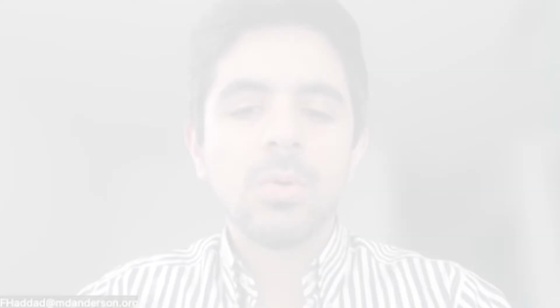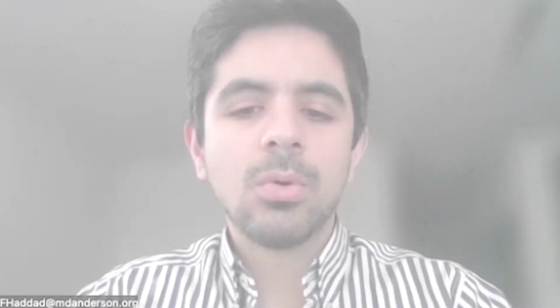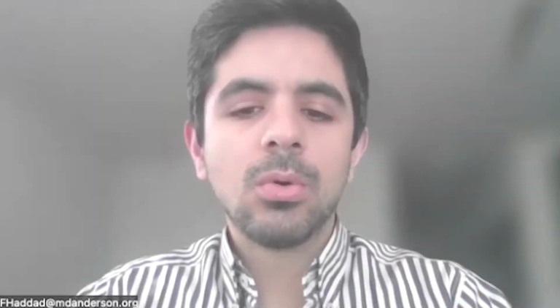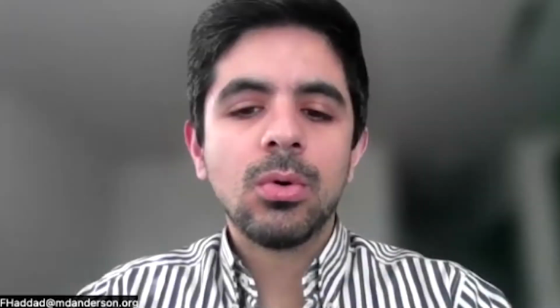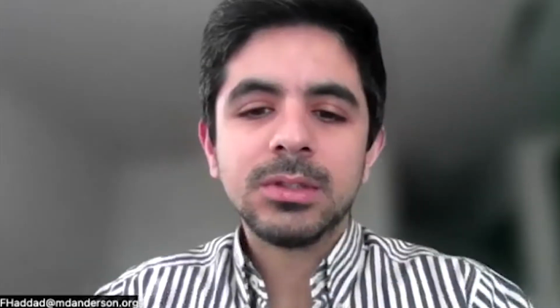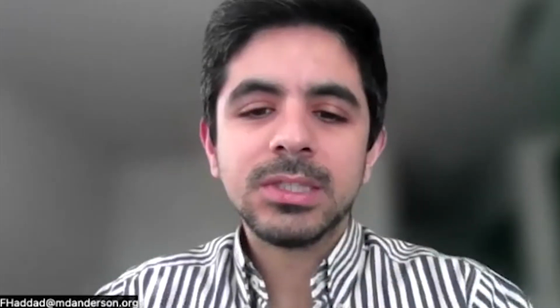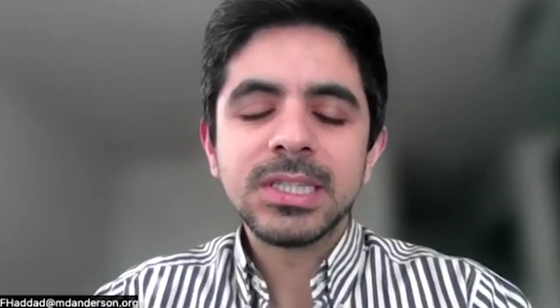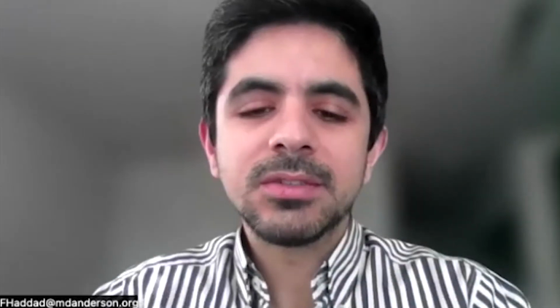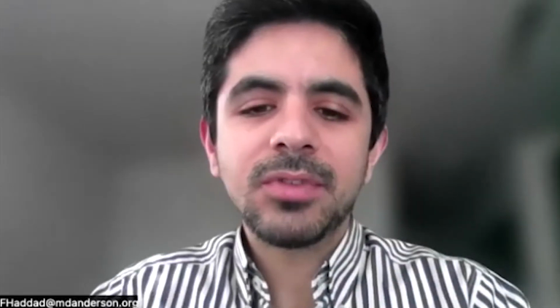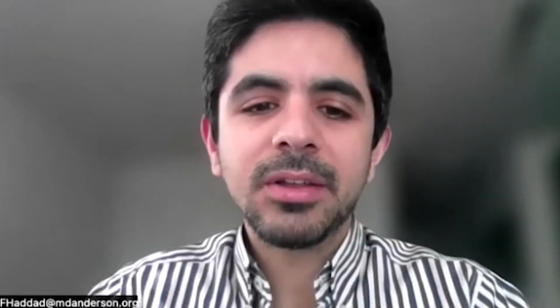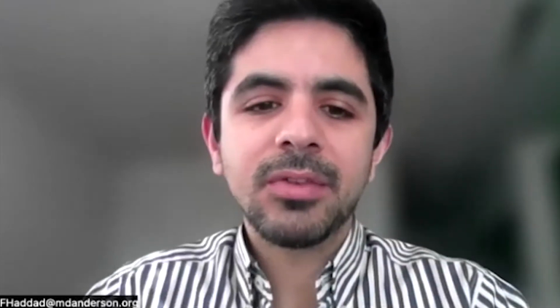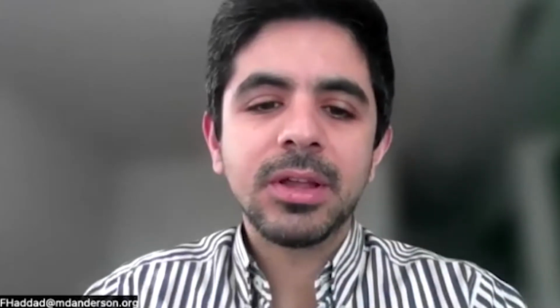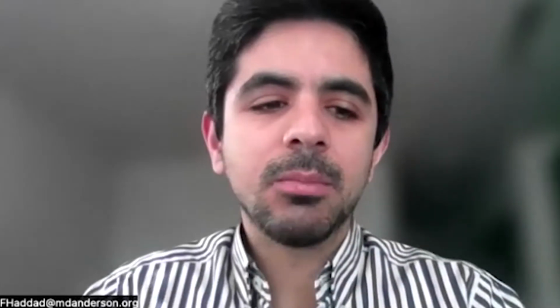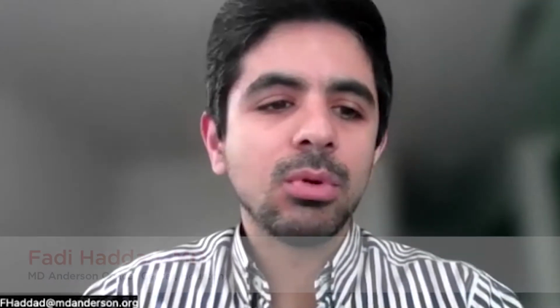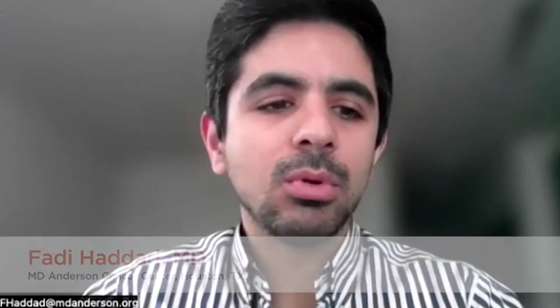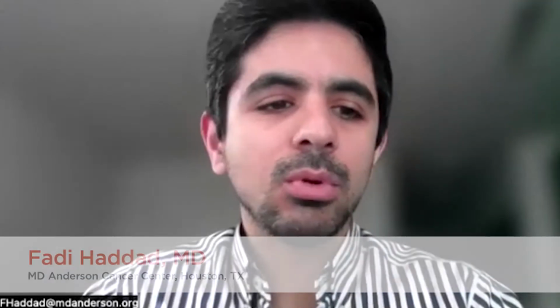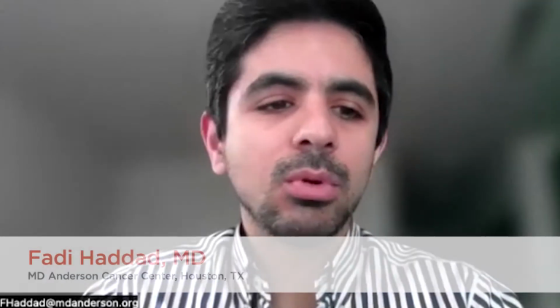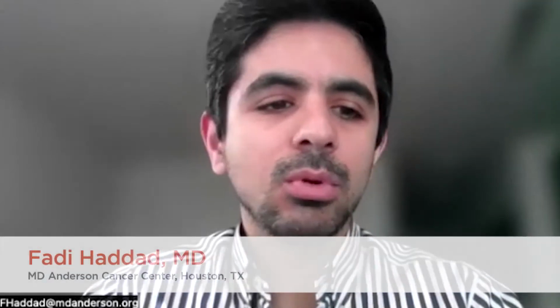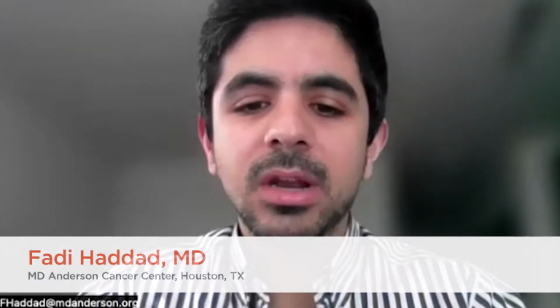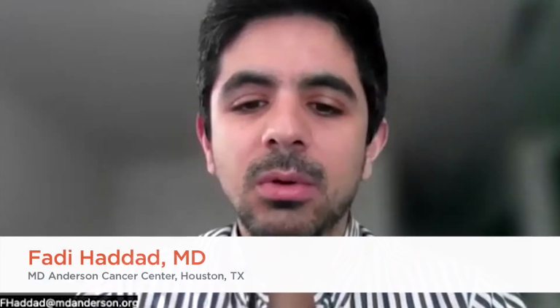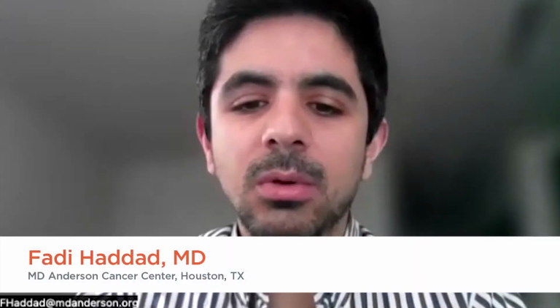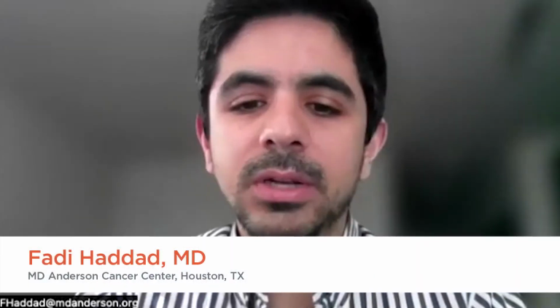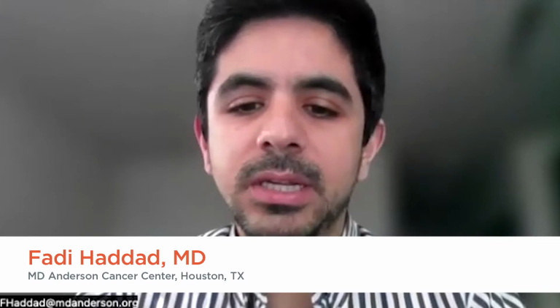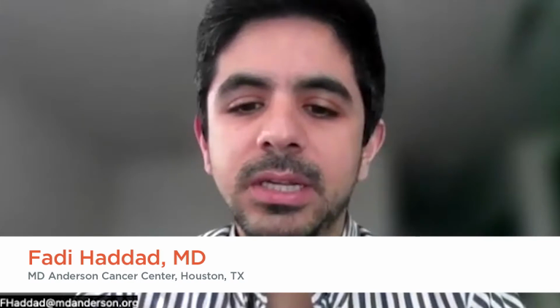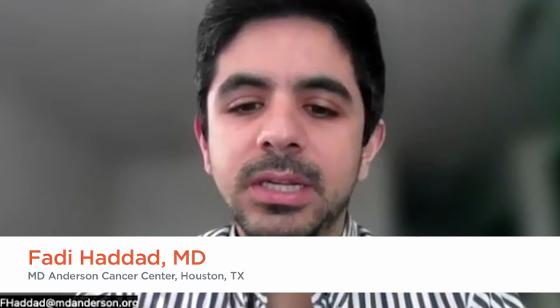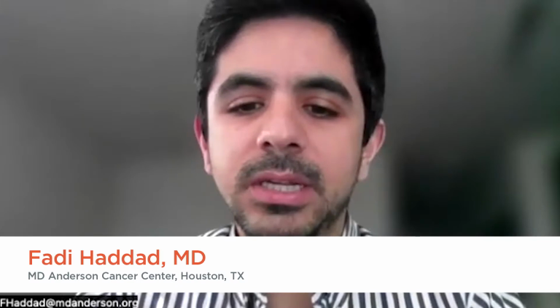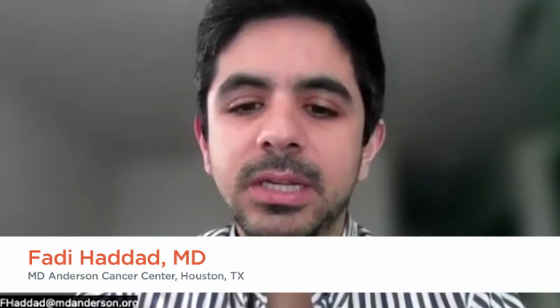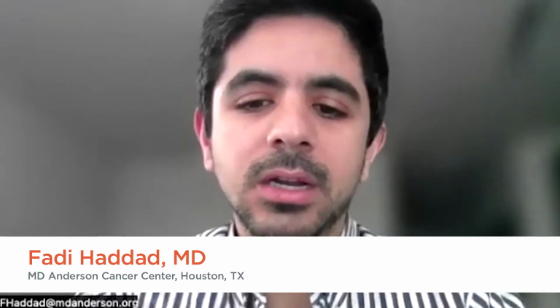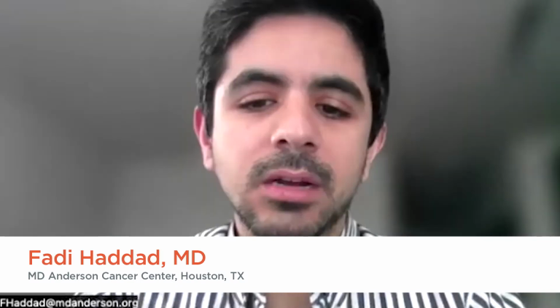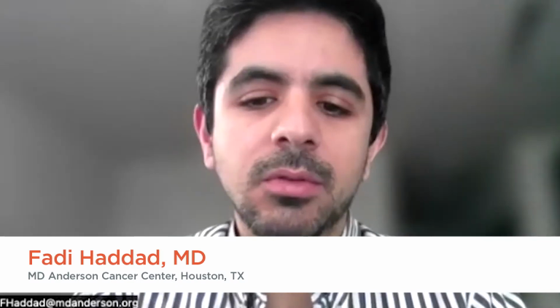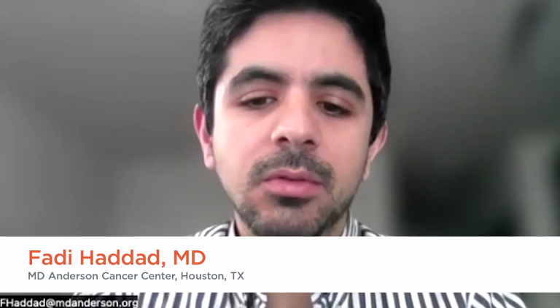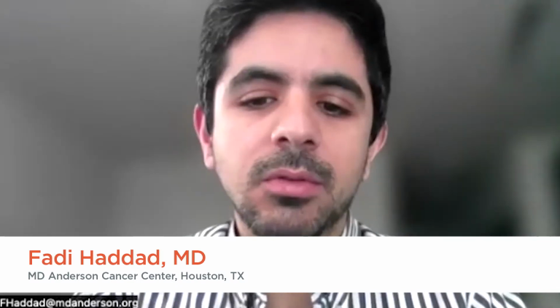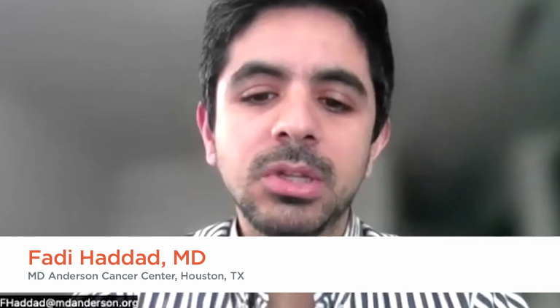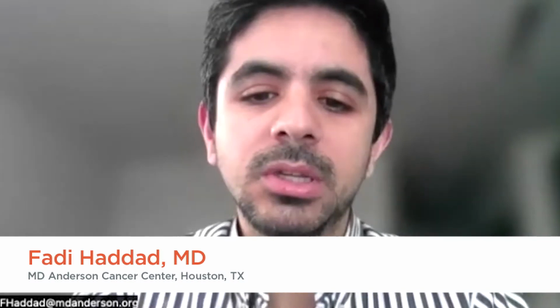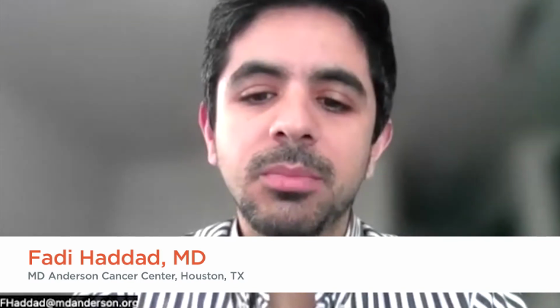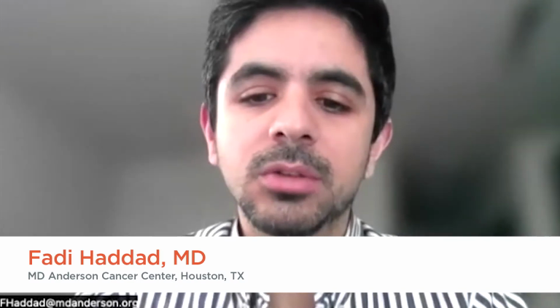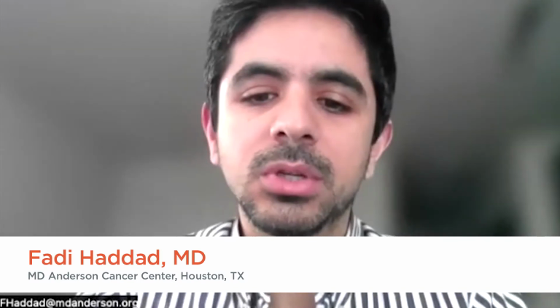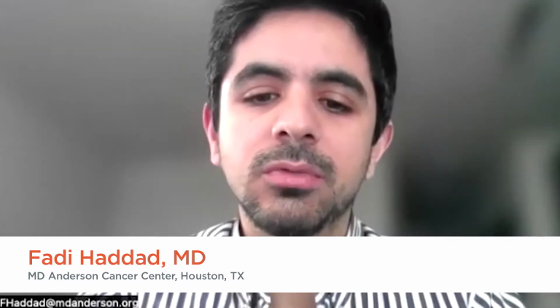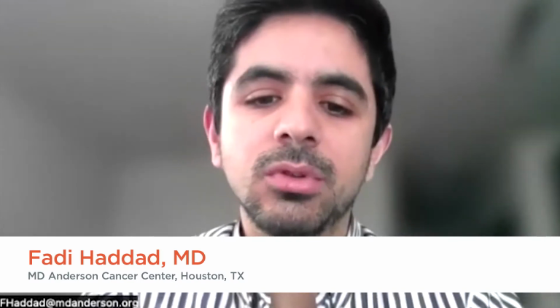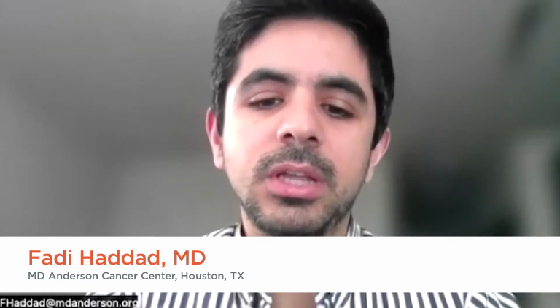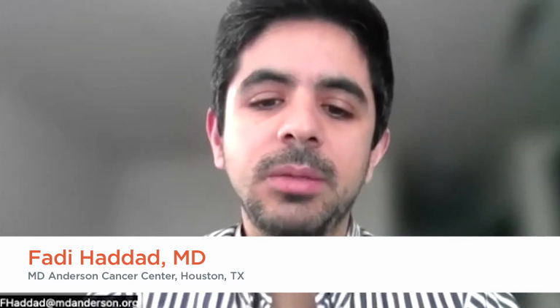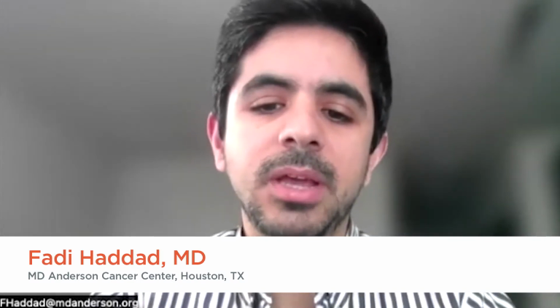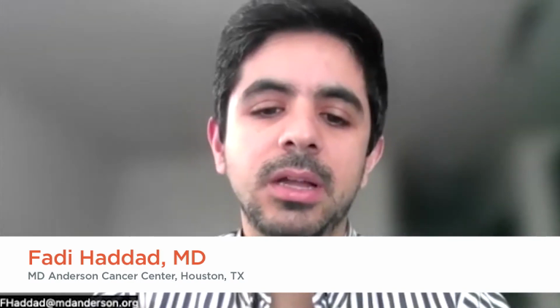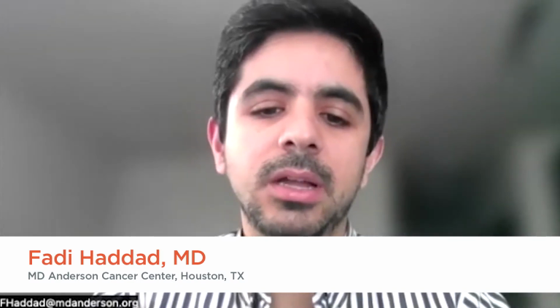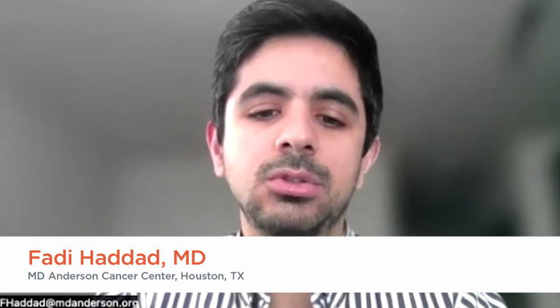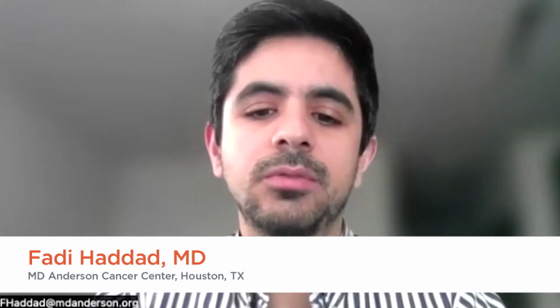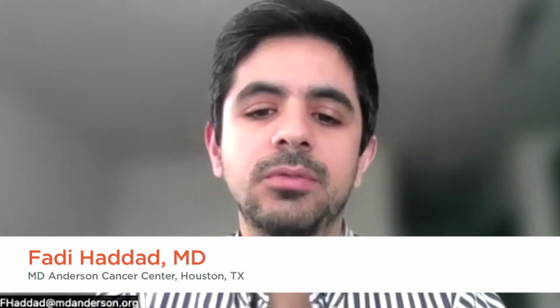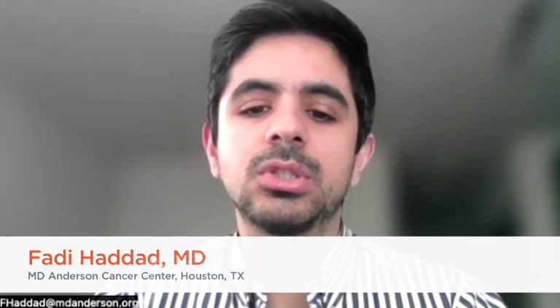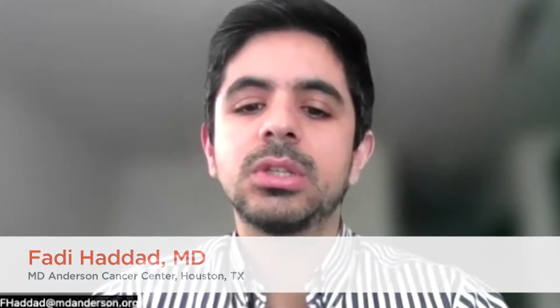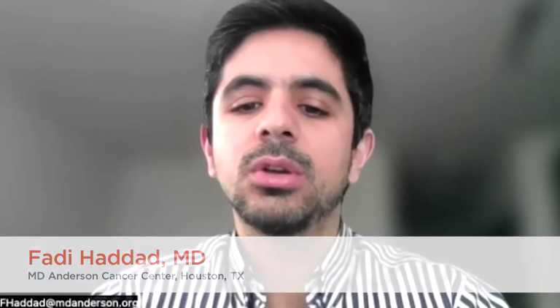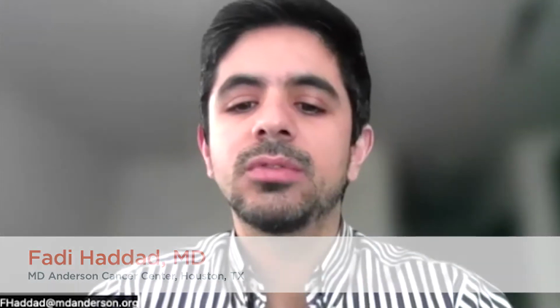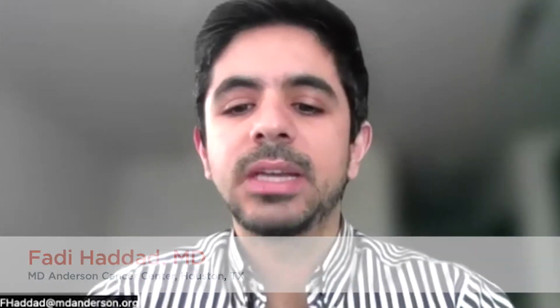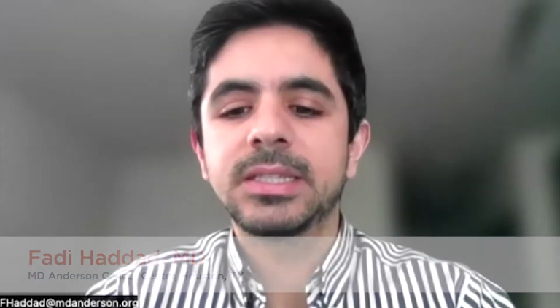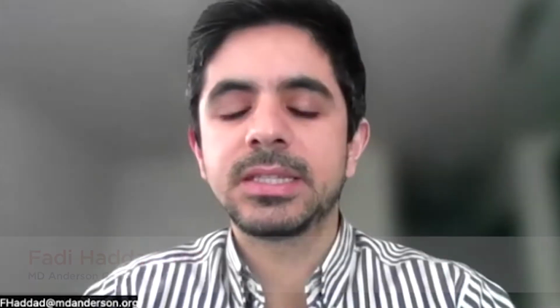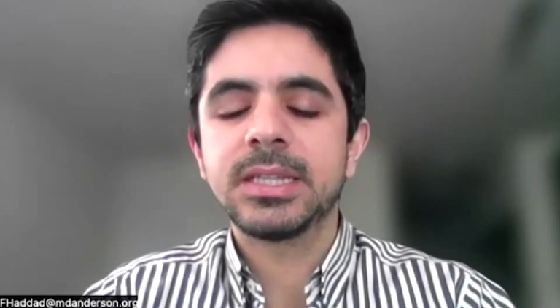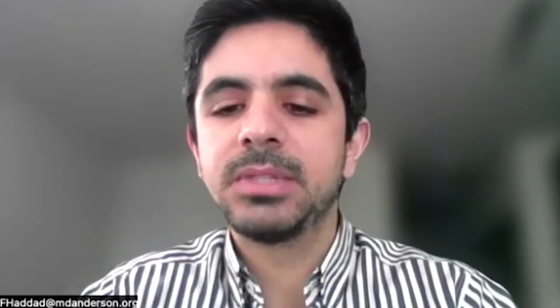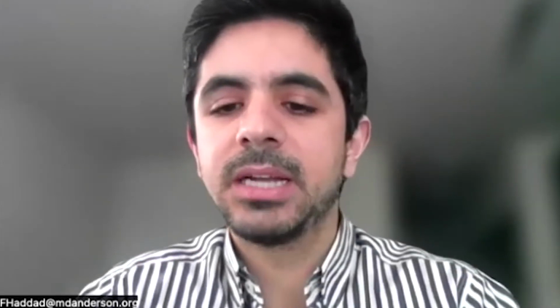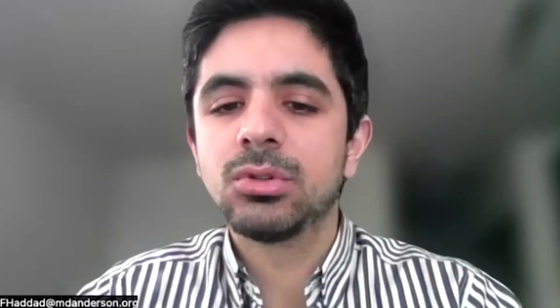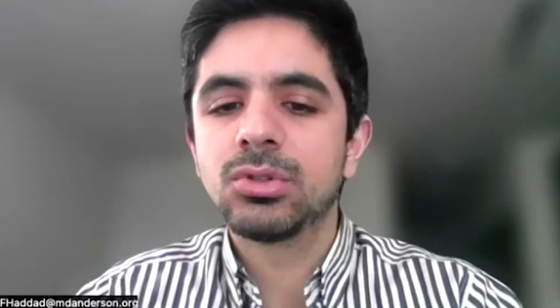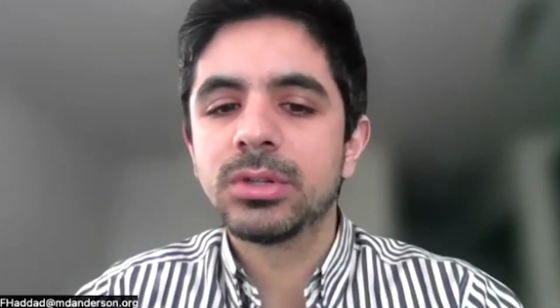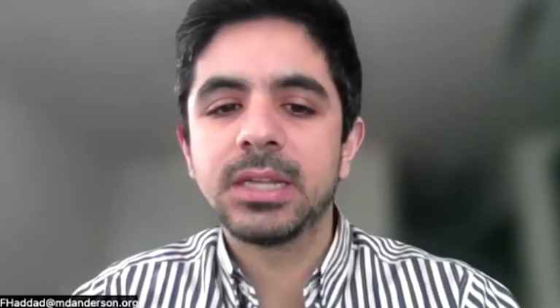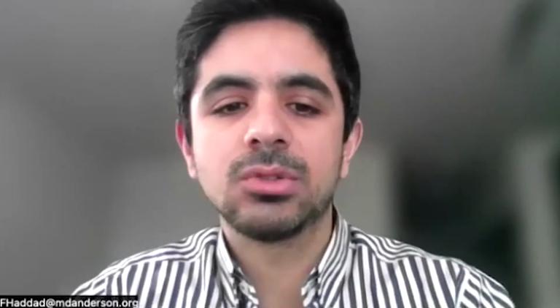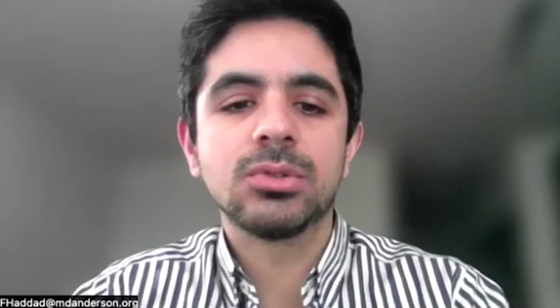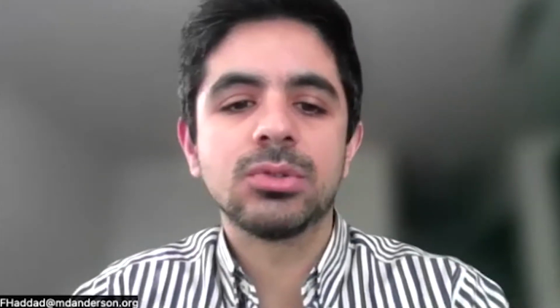This is a very important topic nowadays. I'm Fadi Haddad from the Department of Leukemia at the University of Texas MD Anderson Cancer Center.